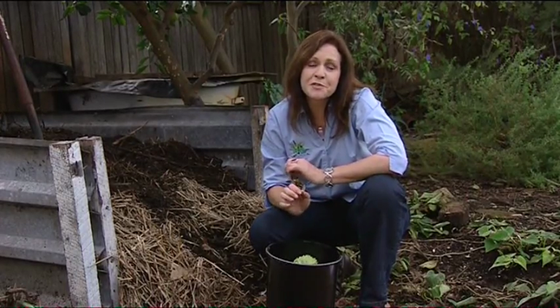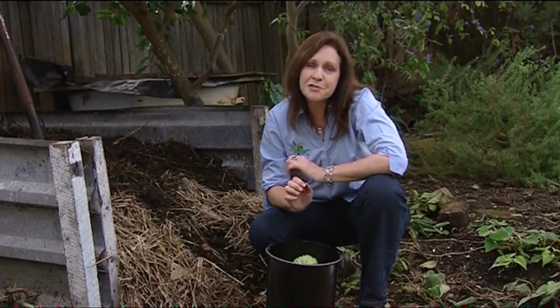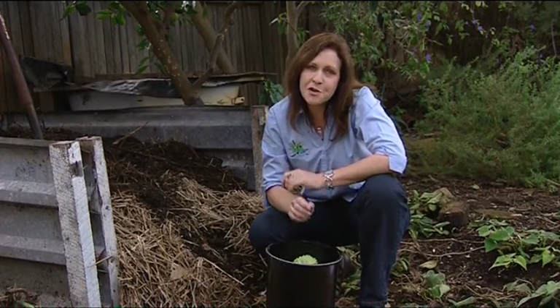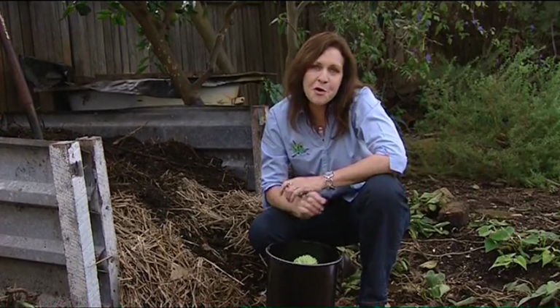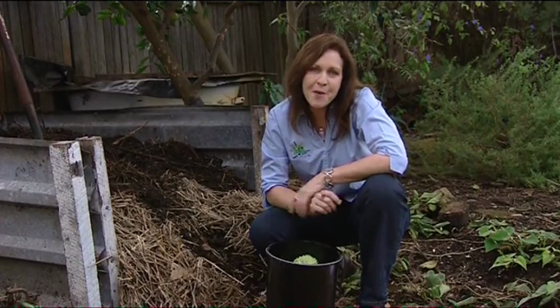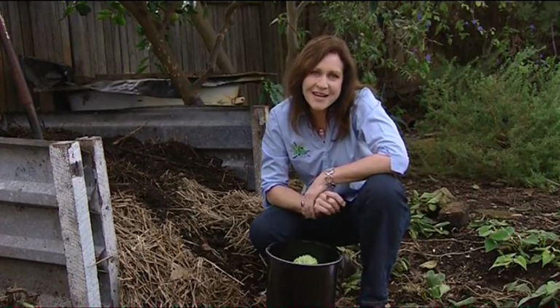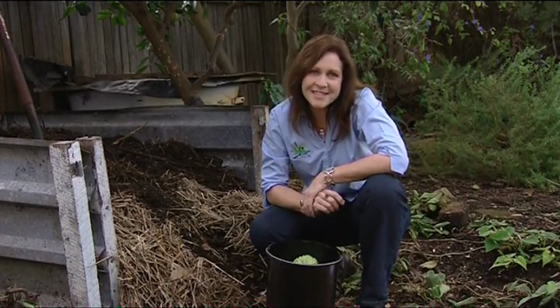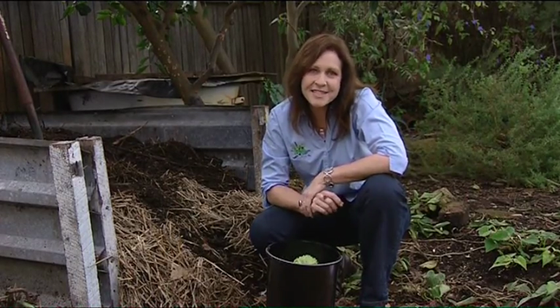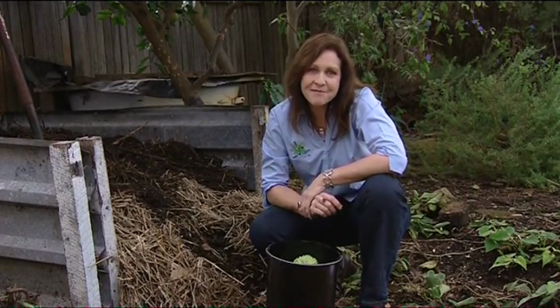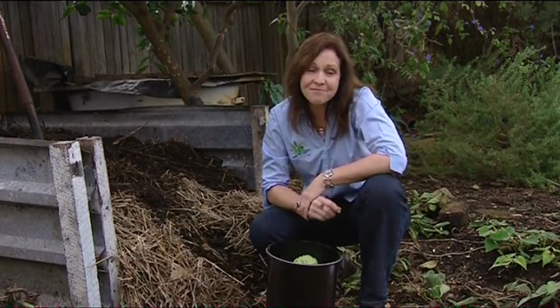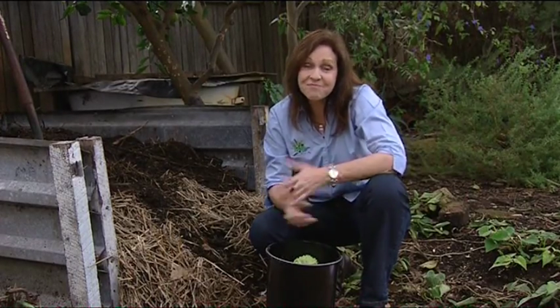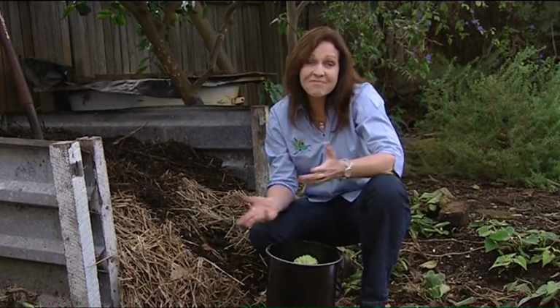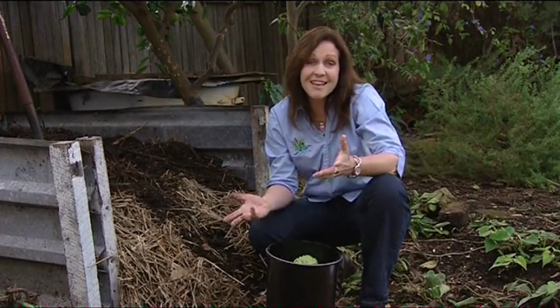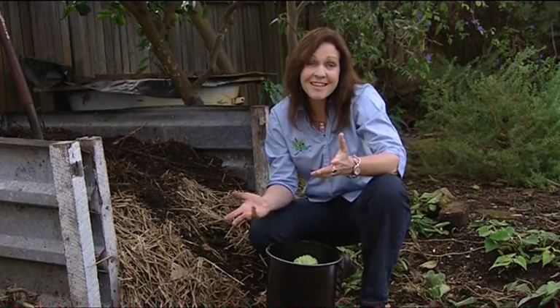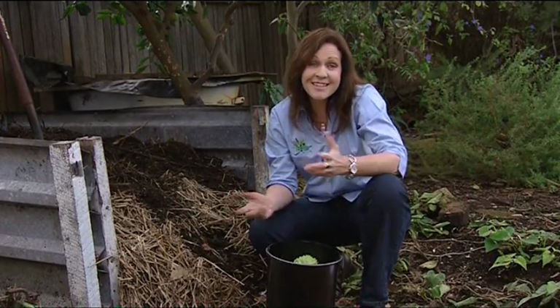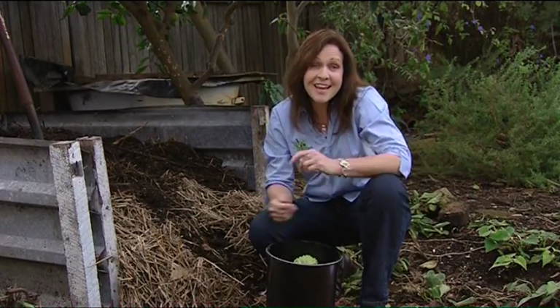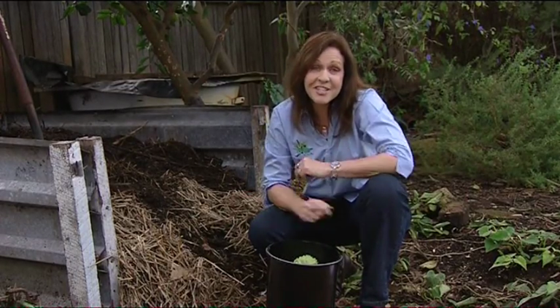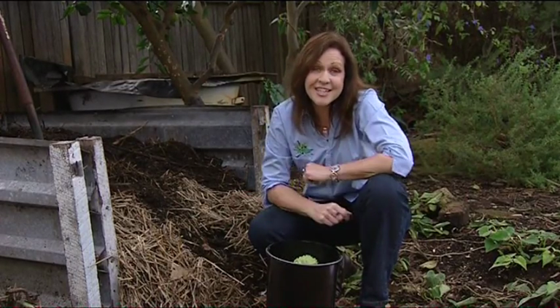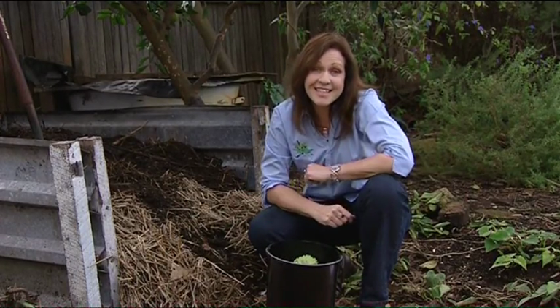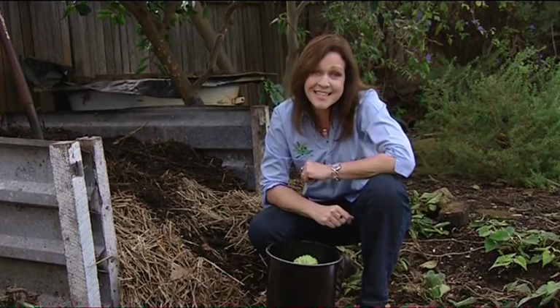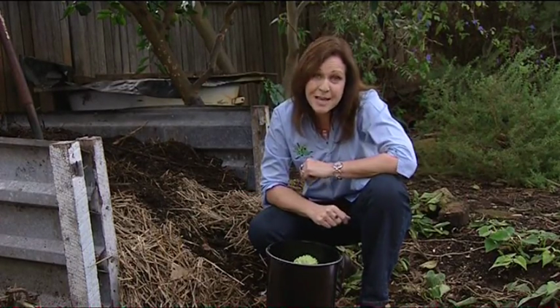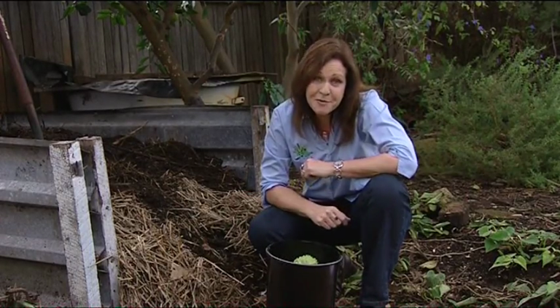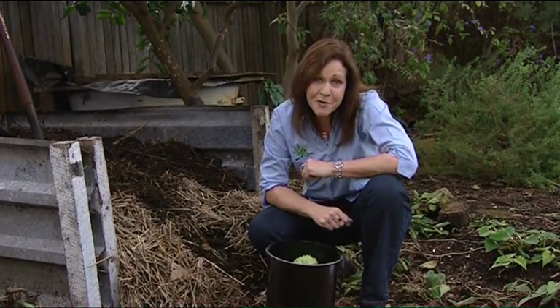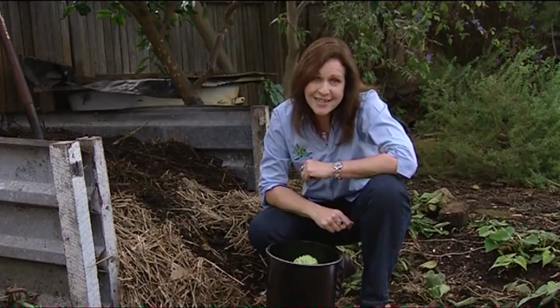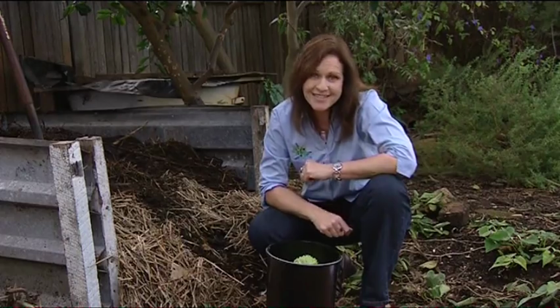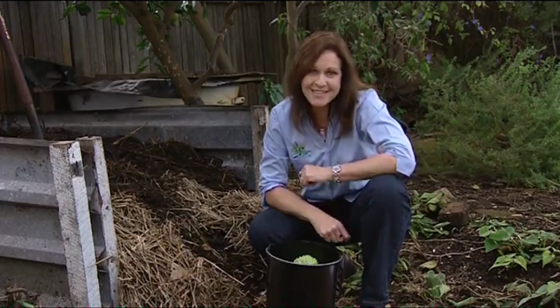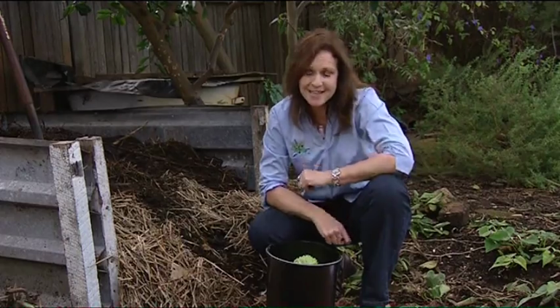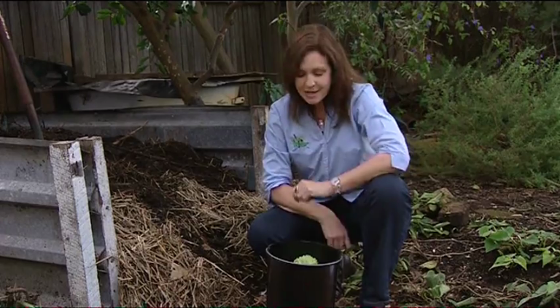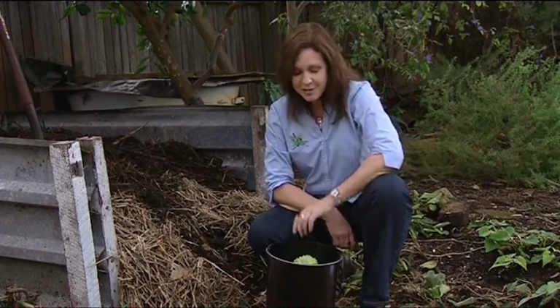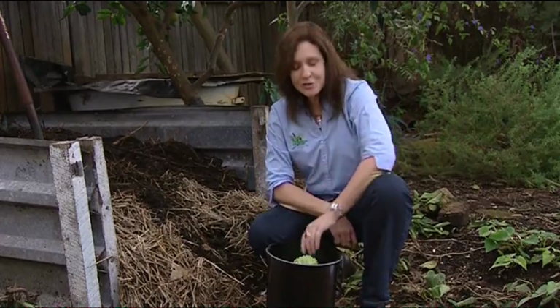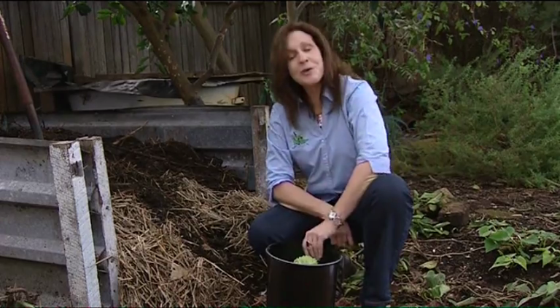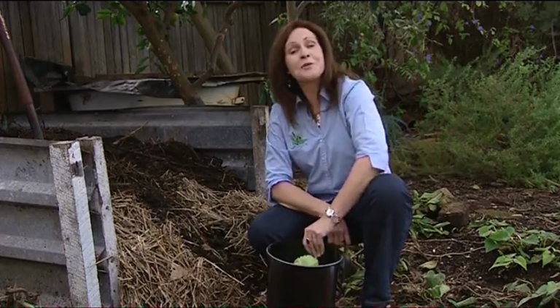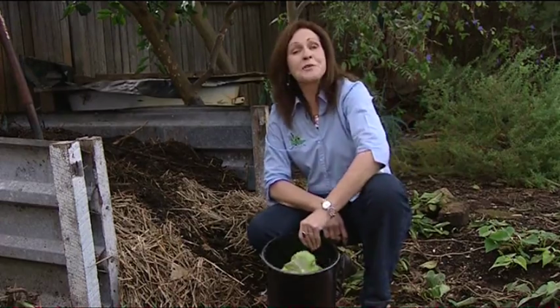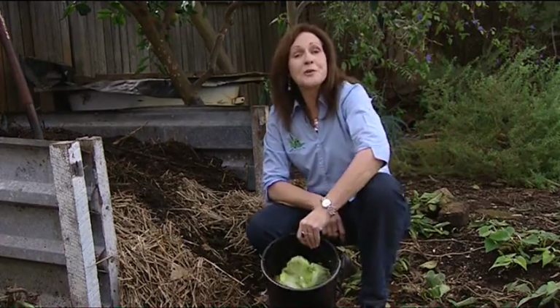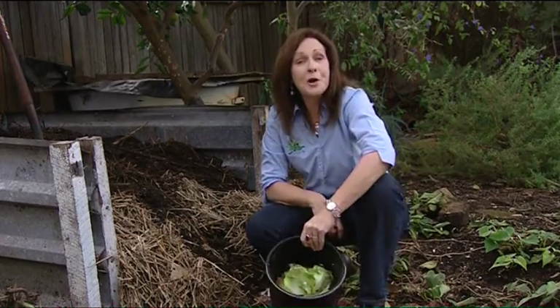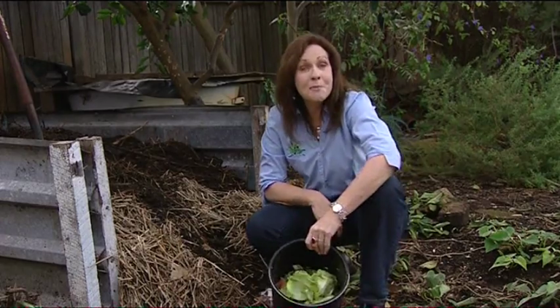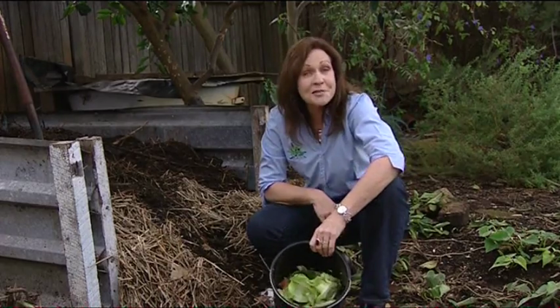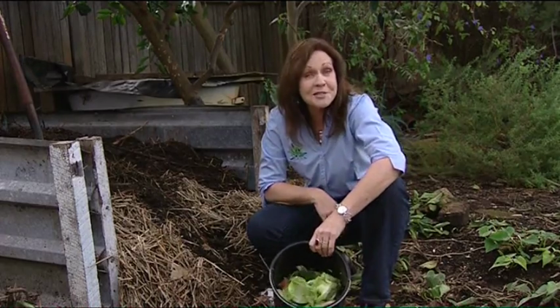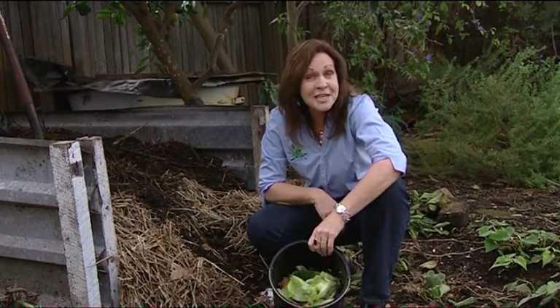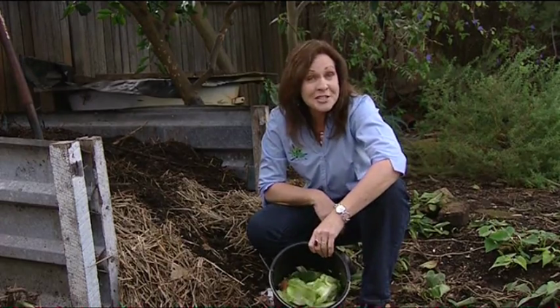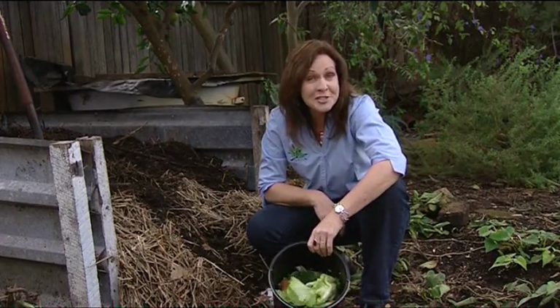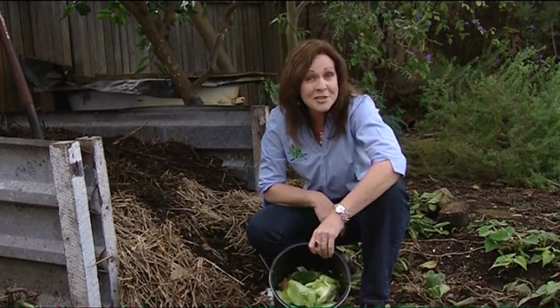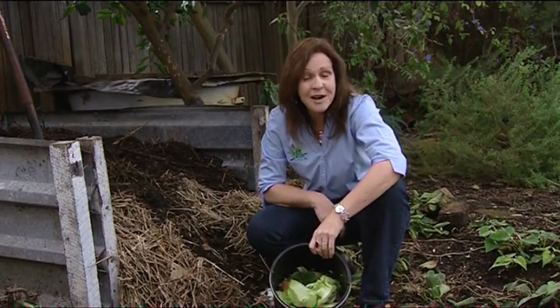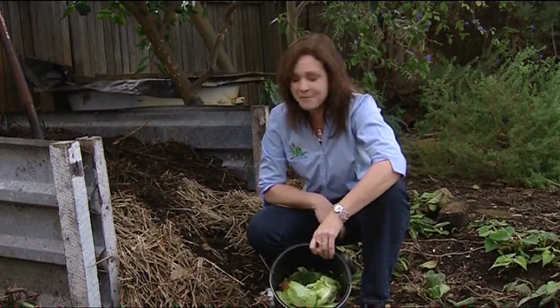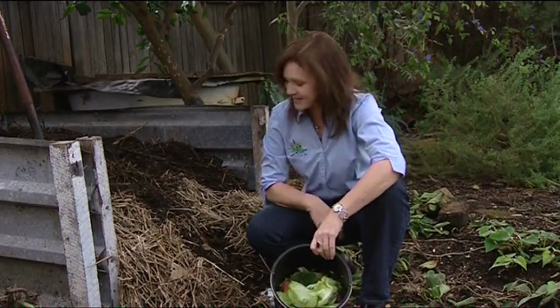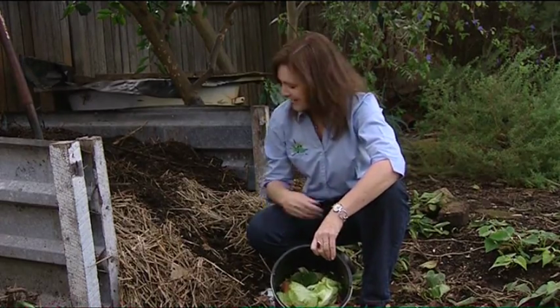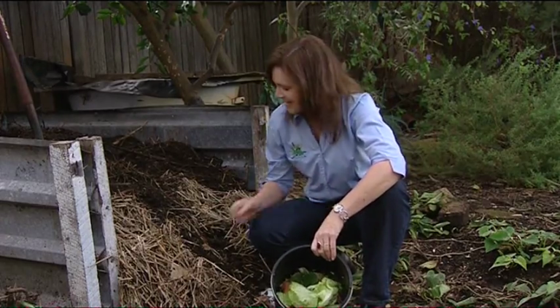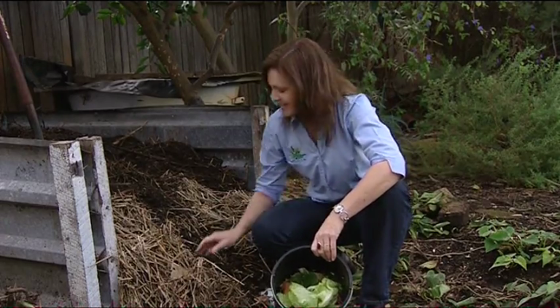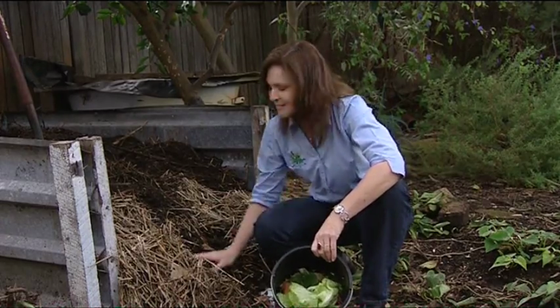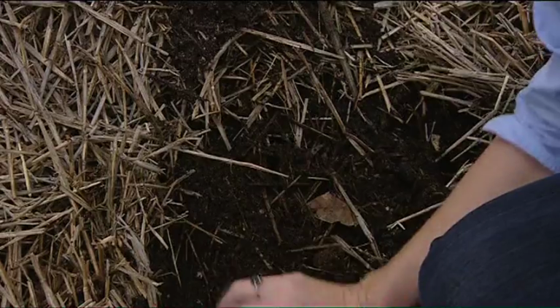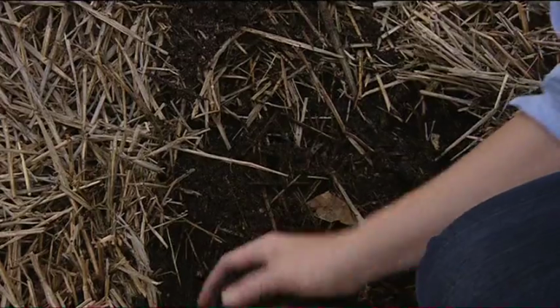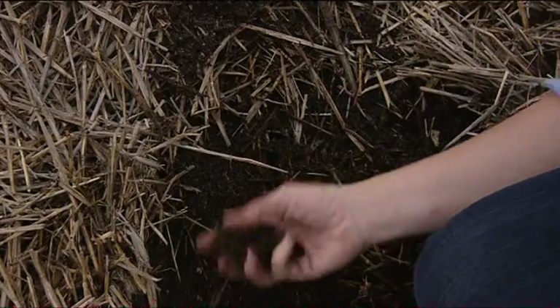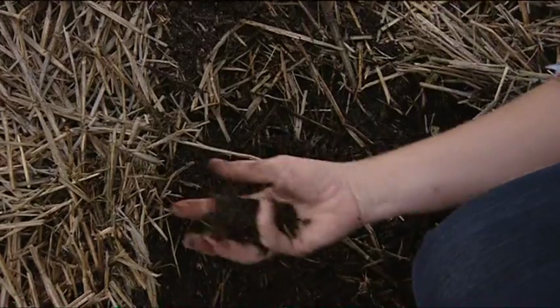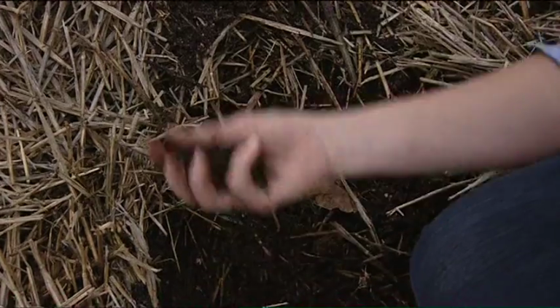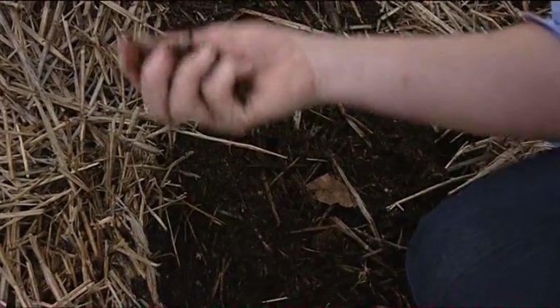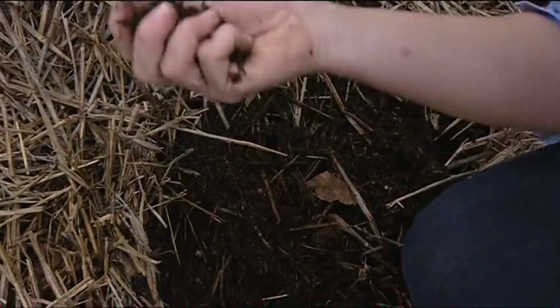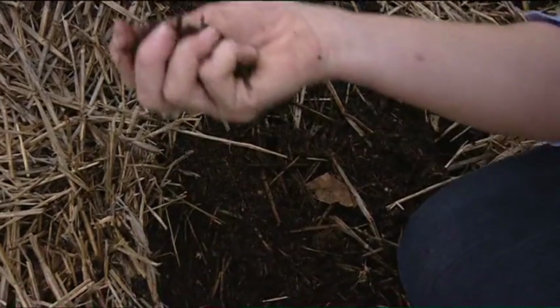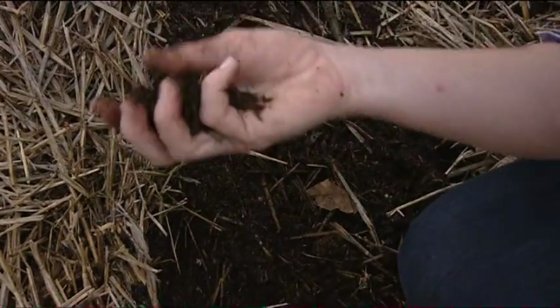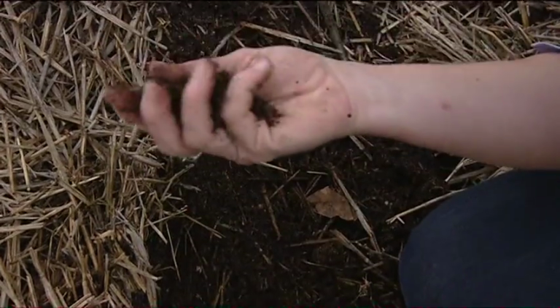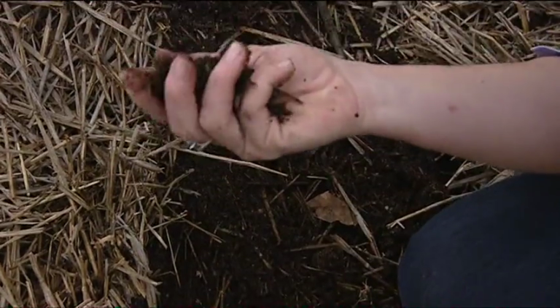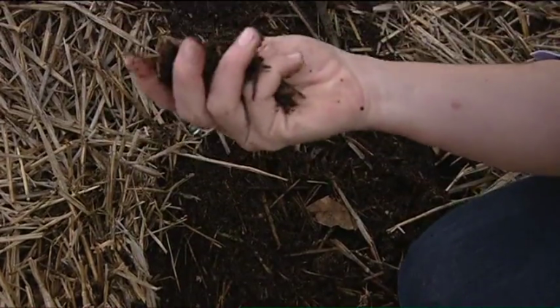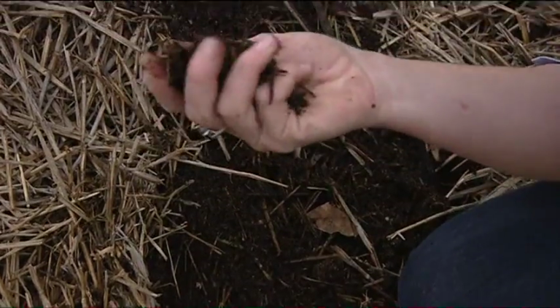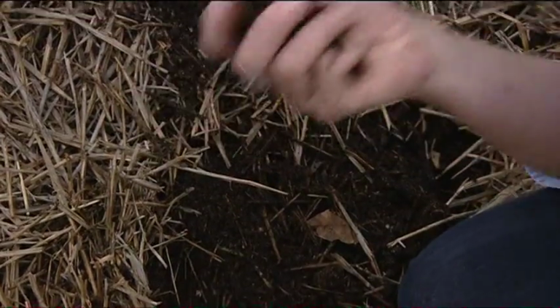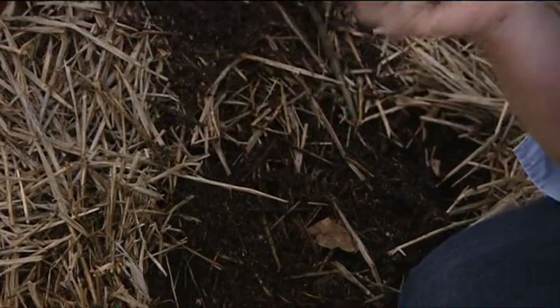The next principle is to produce no waste. Nothing in nature is ever wasted. So compost your kitchen scraps — it'll turn into this fantastic stuff.